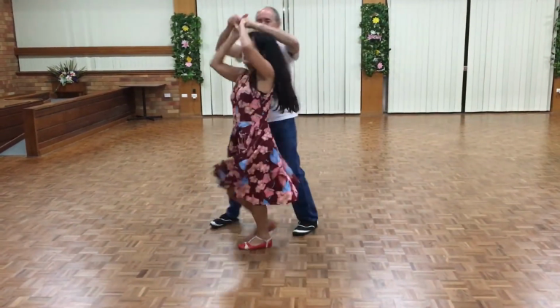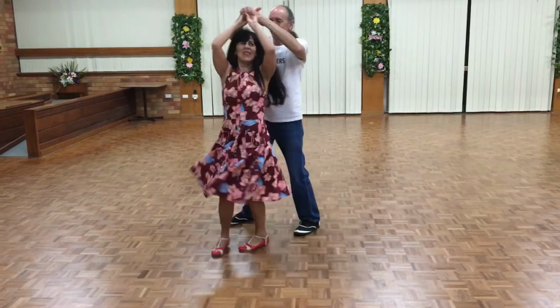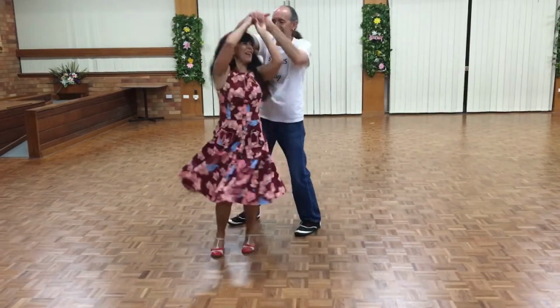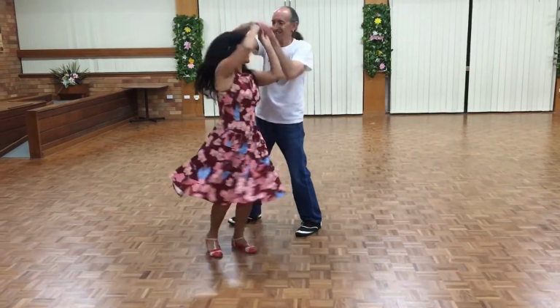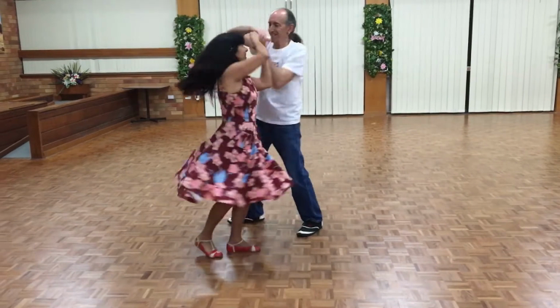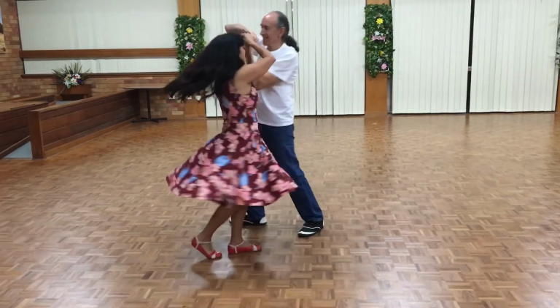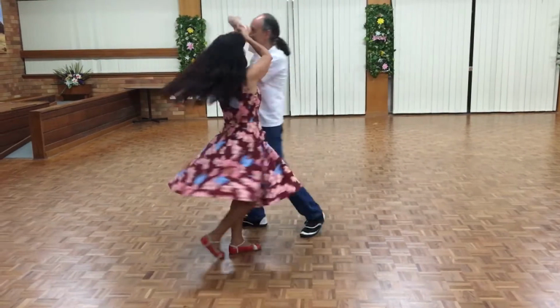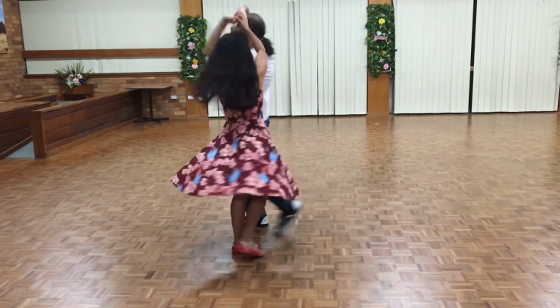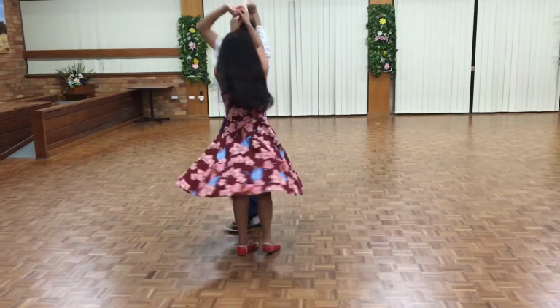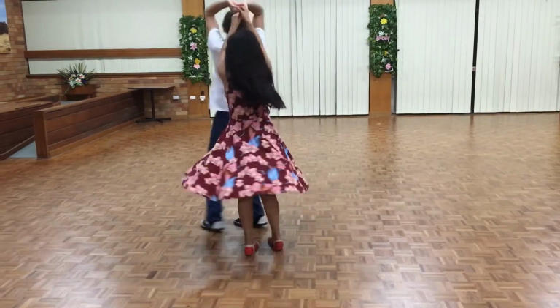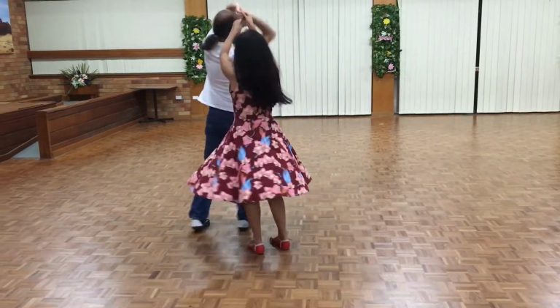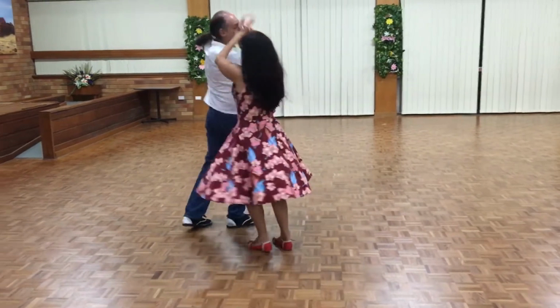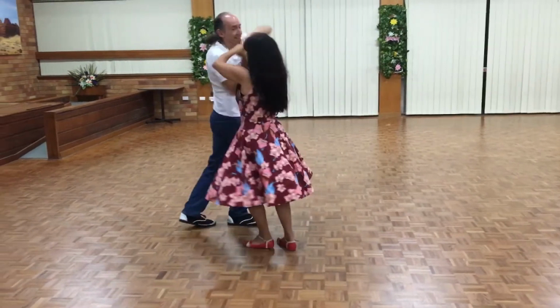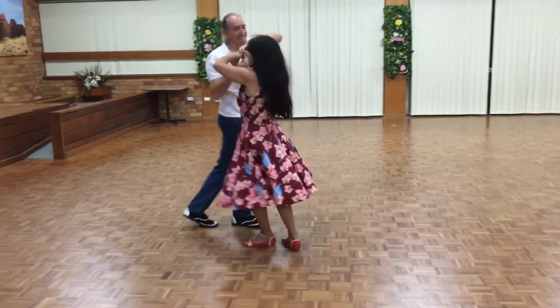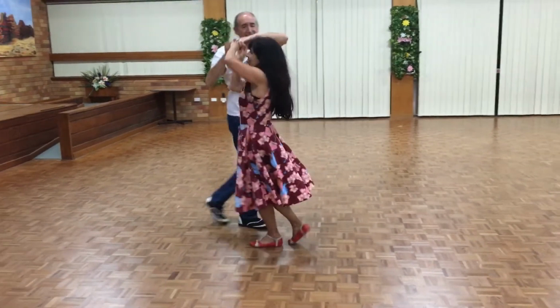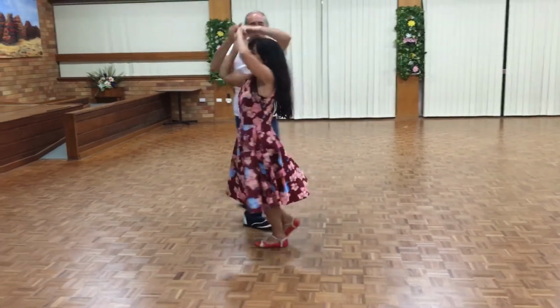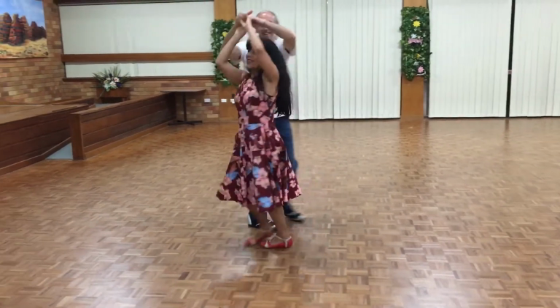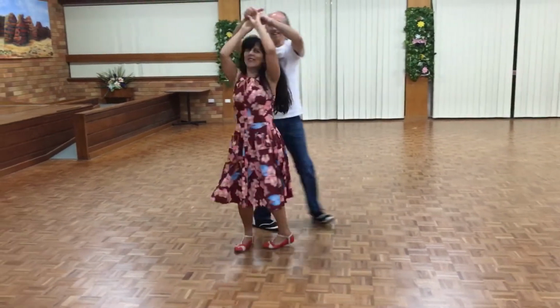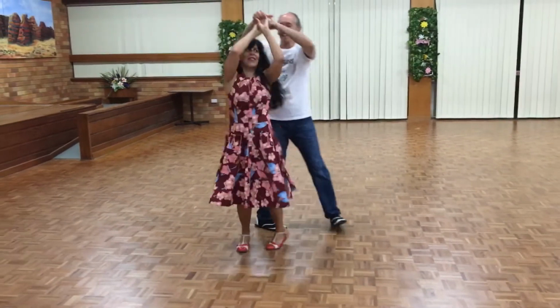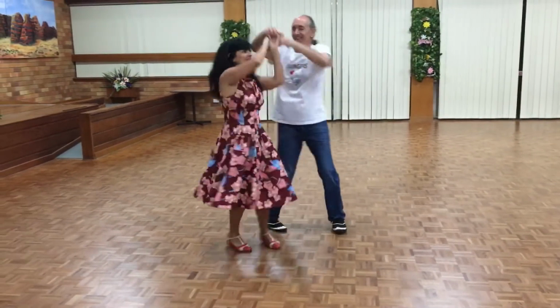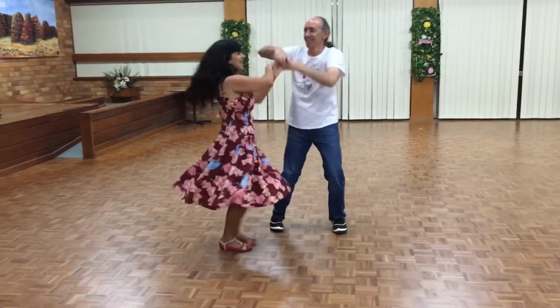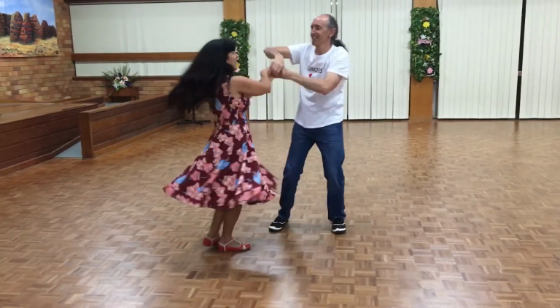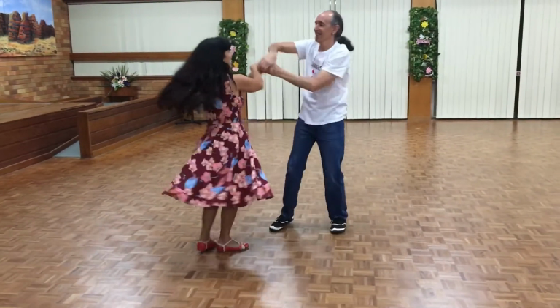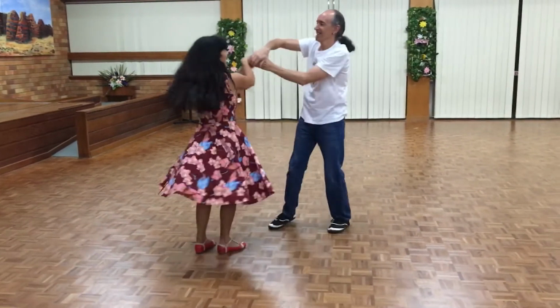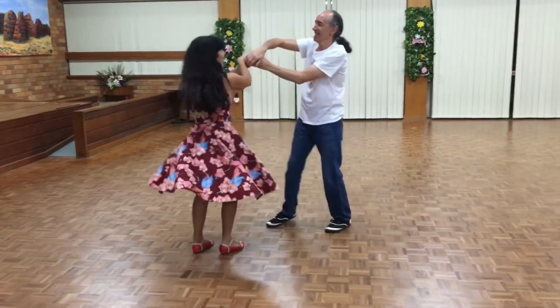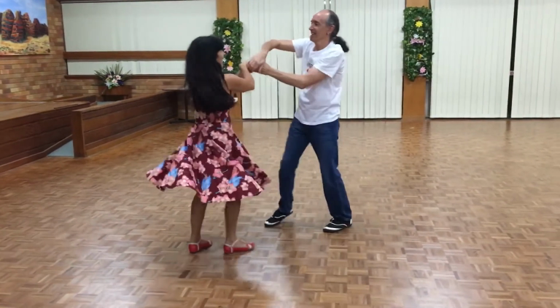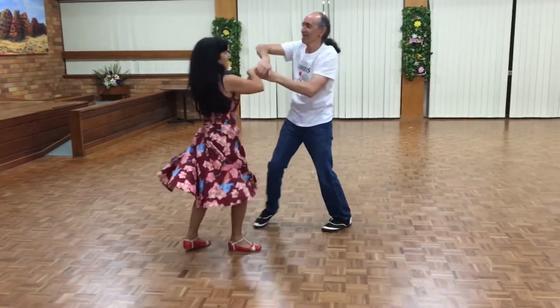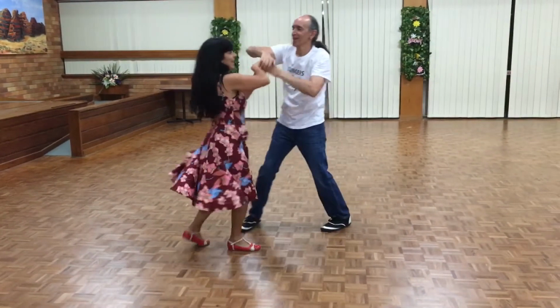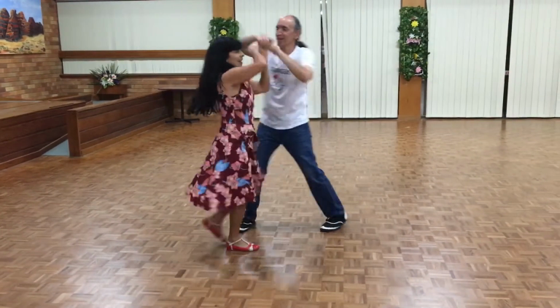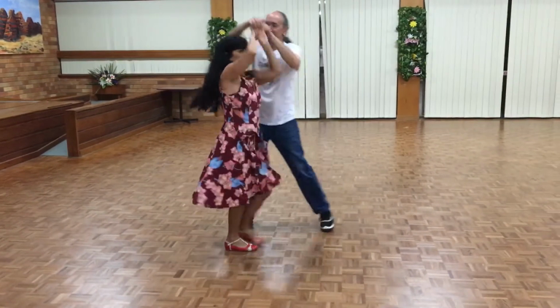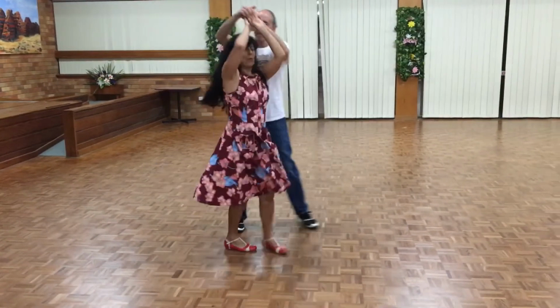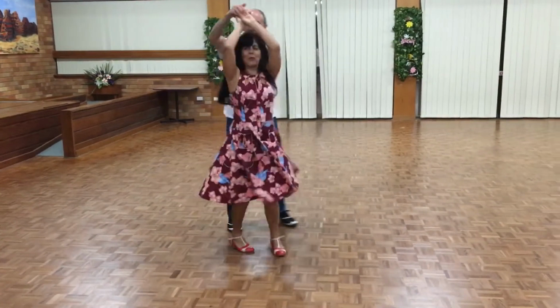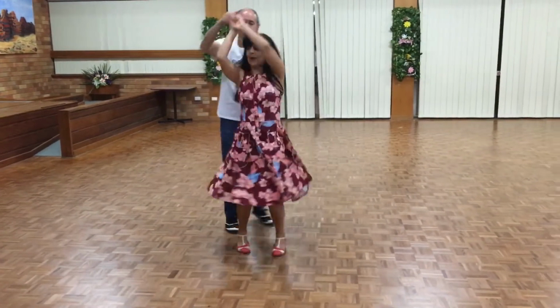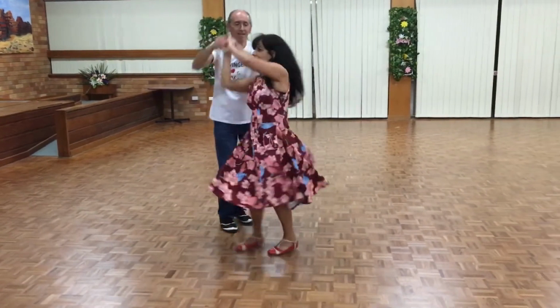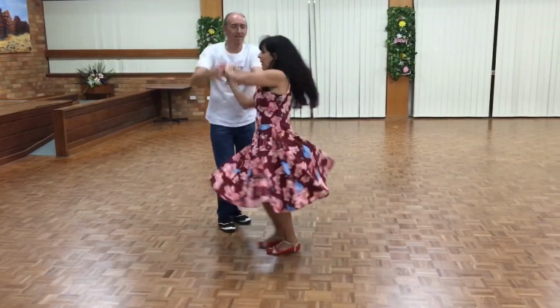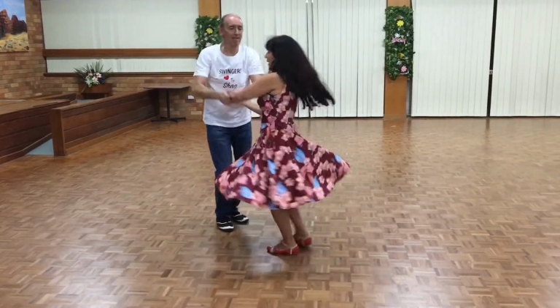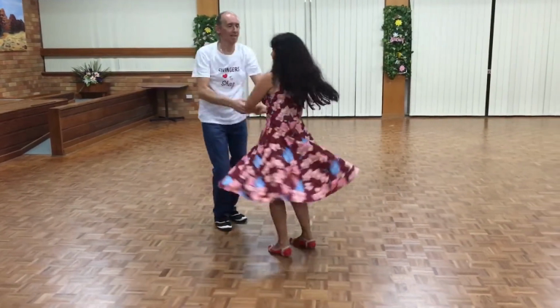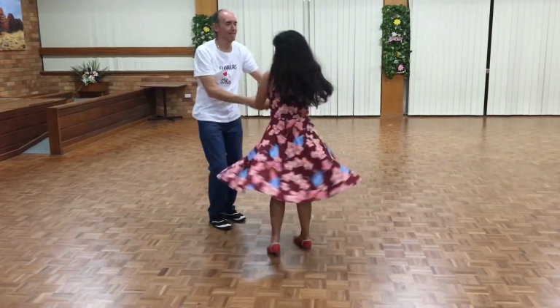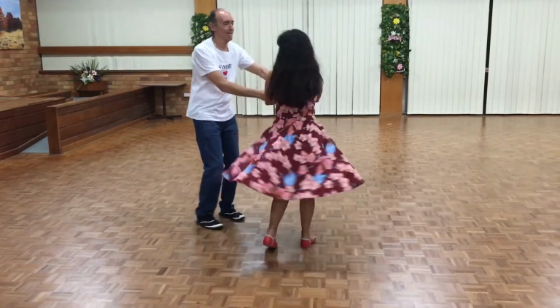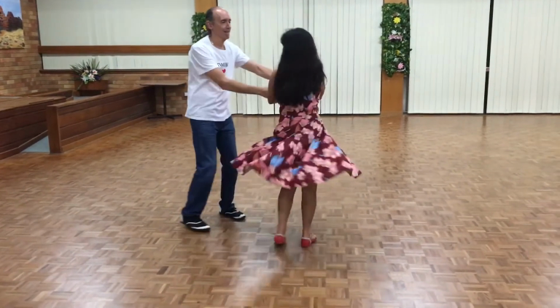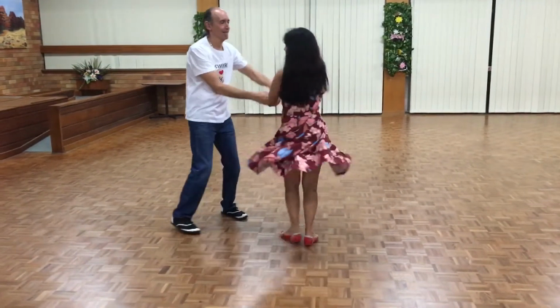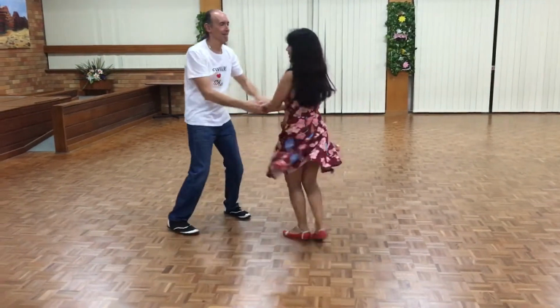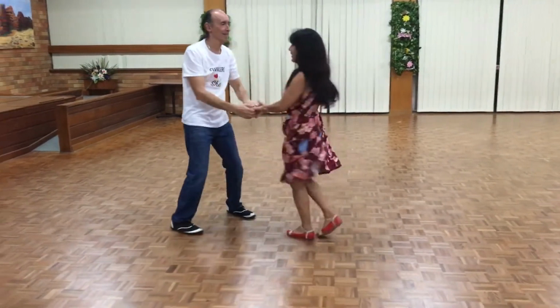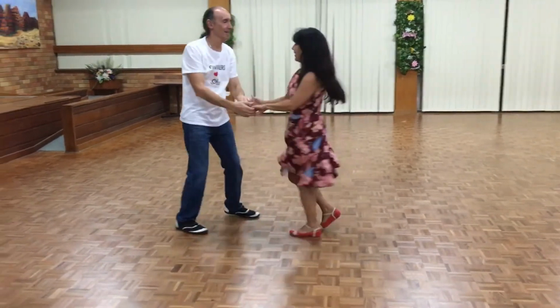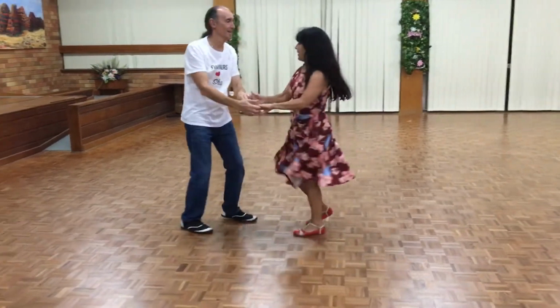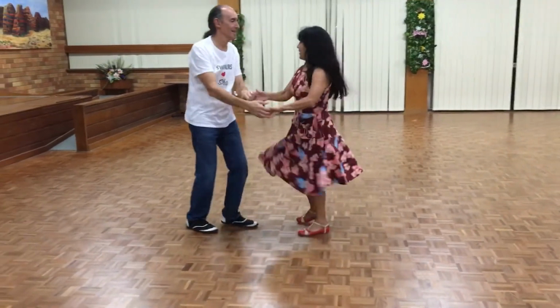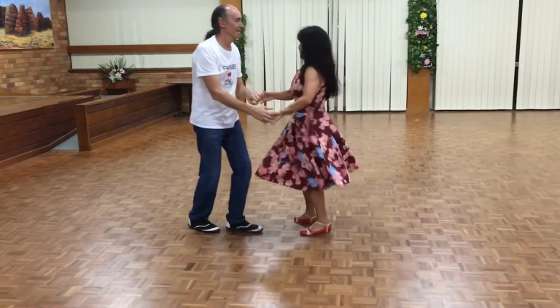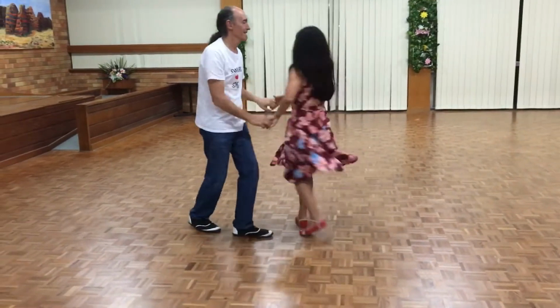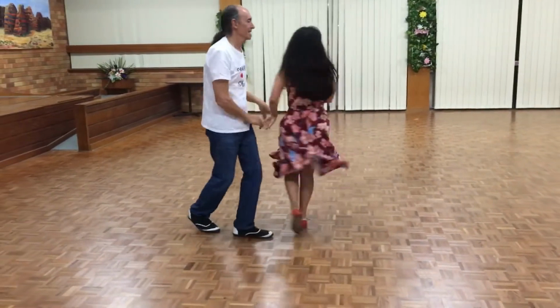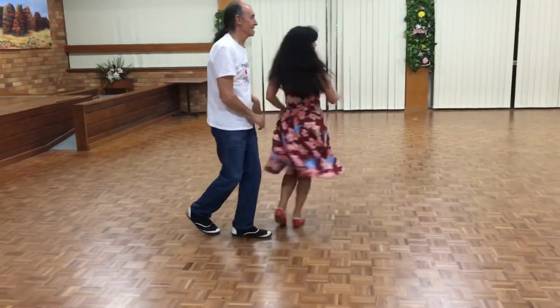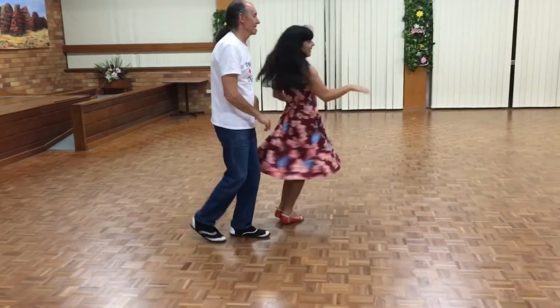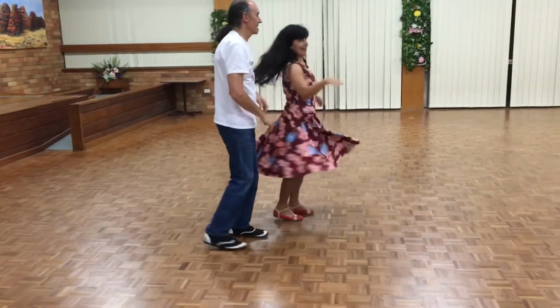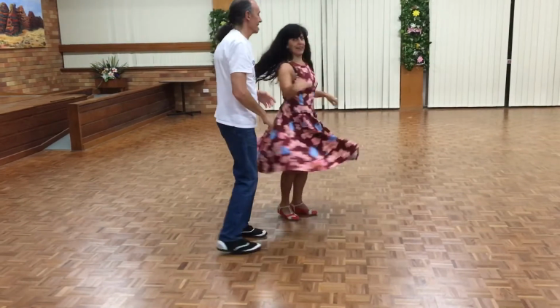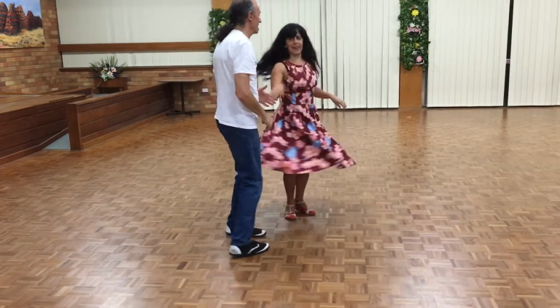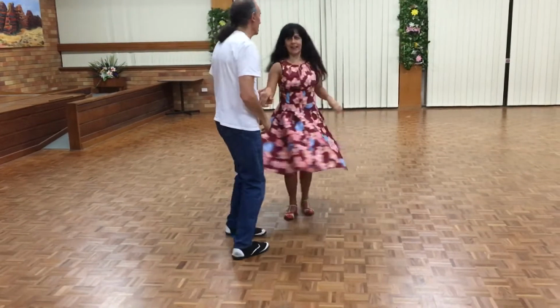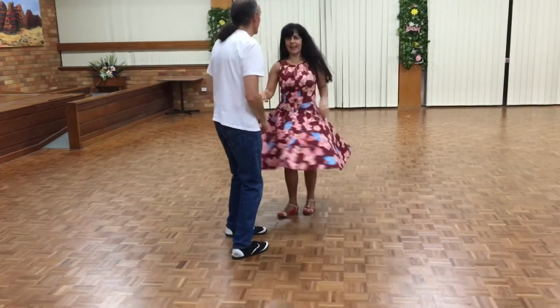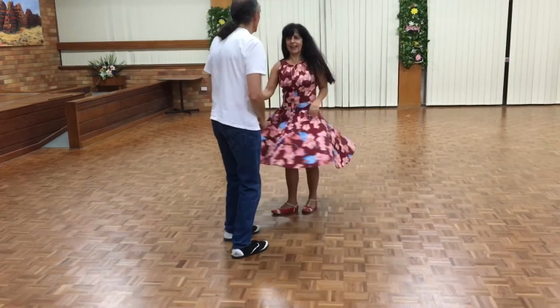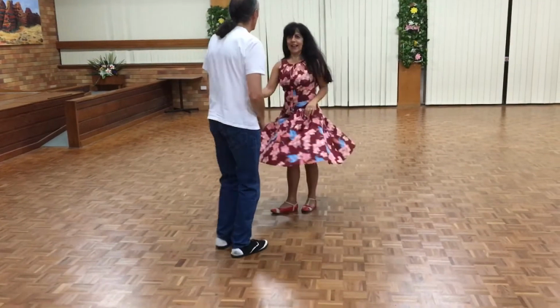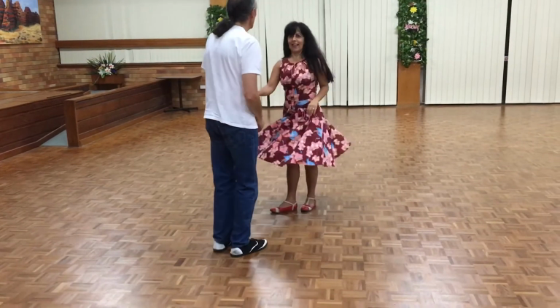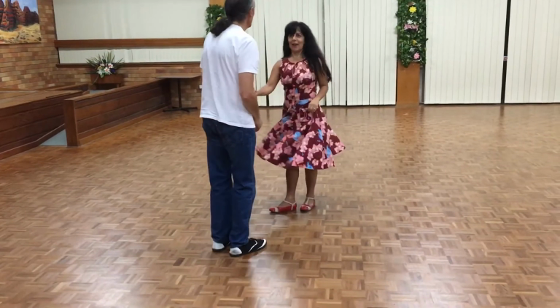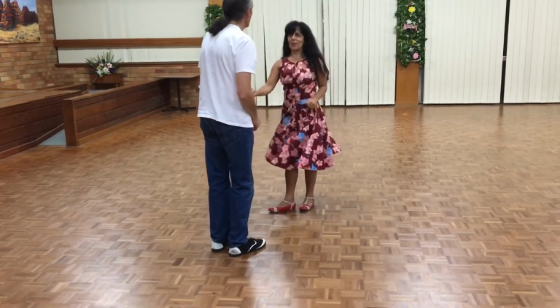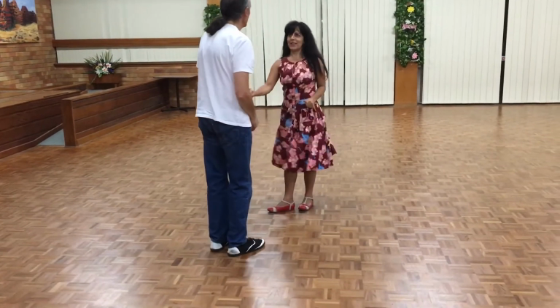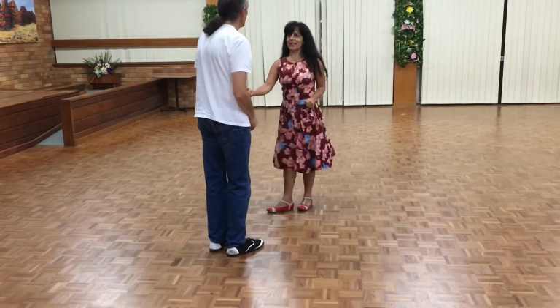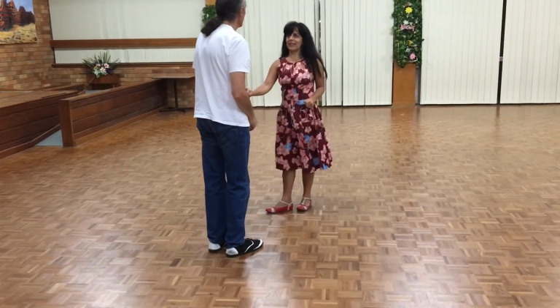One, two, three, bring back — that was it.